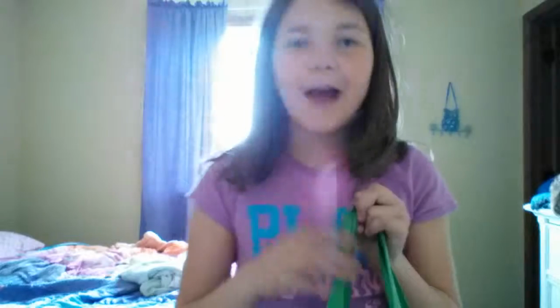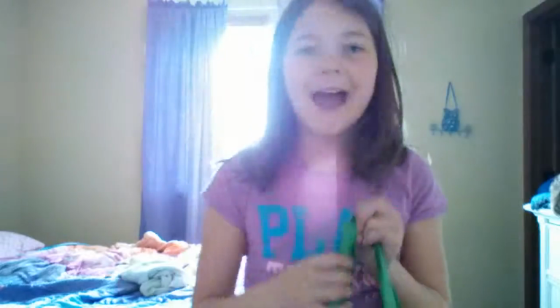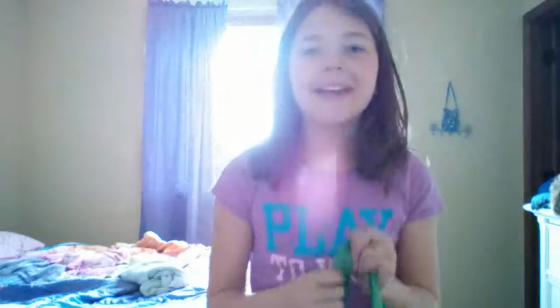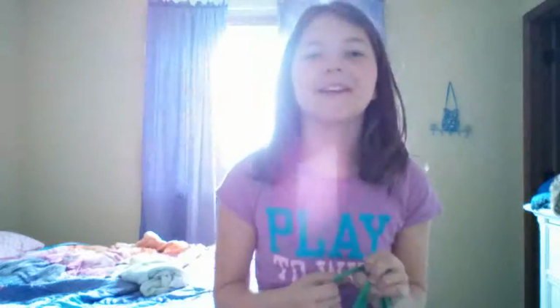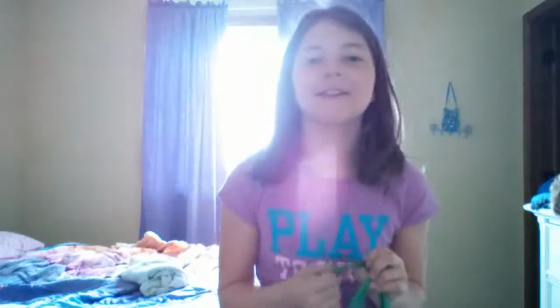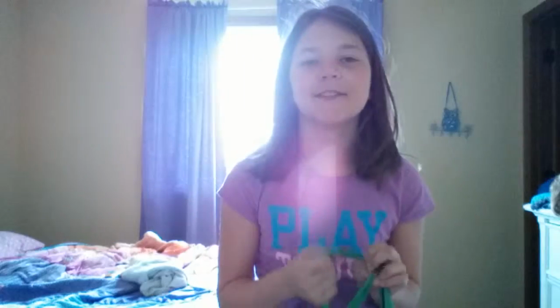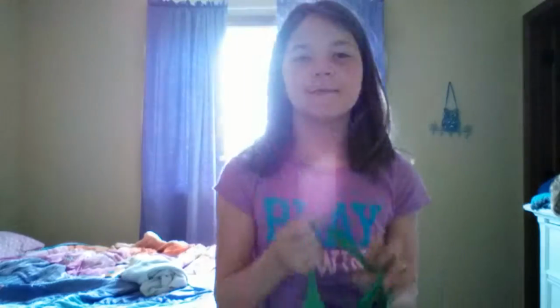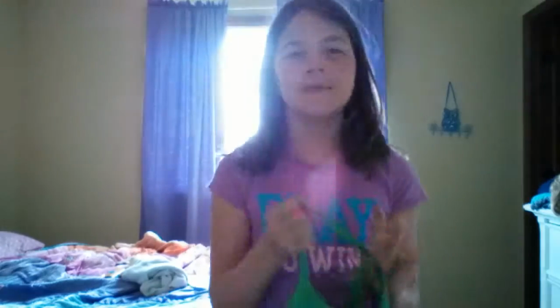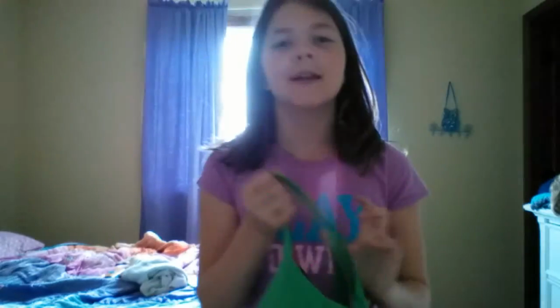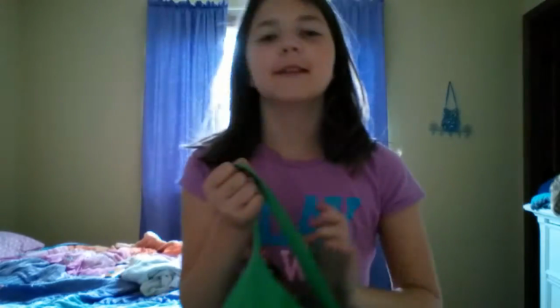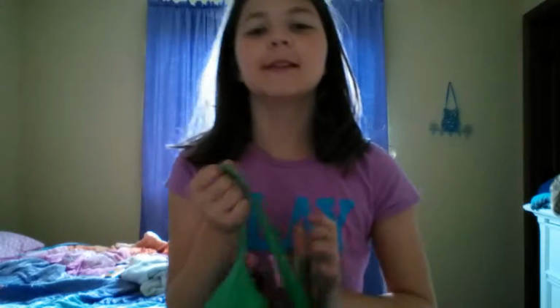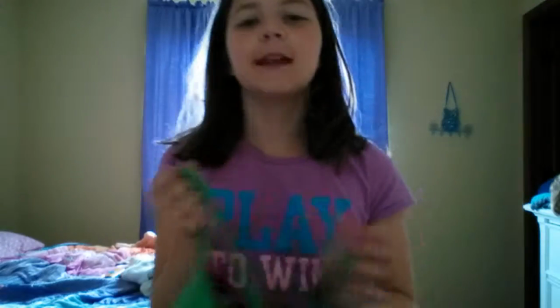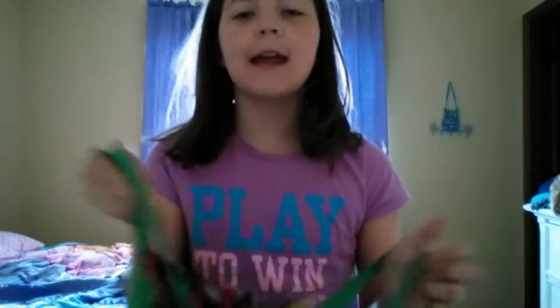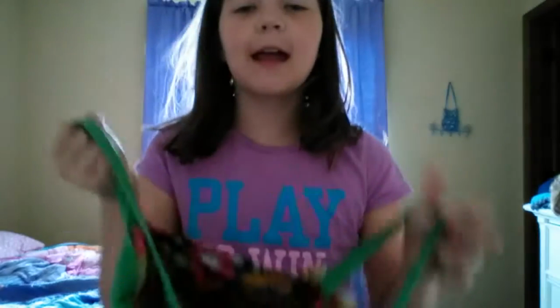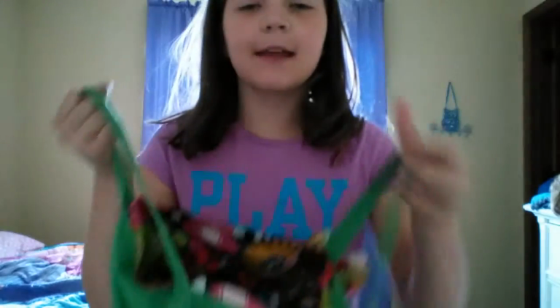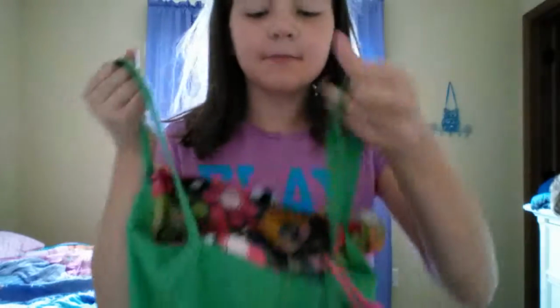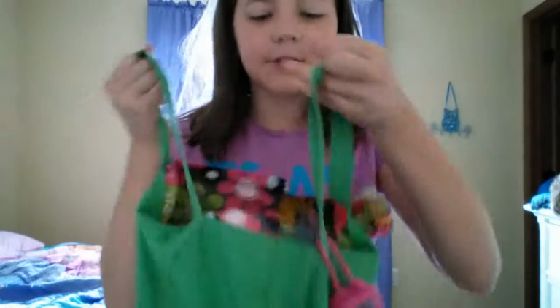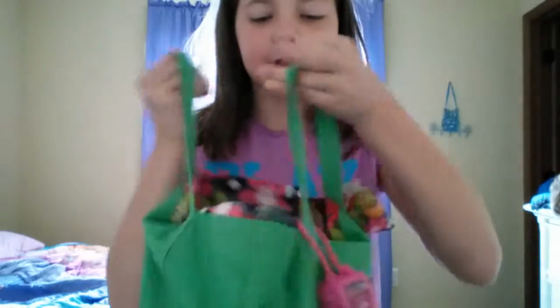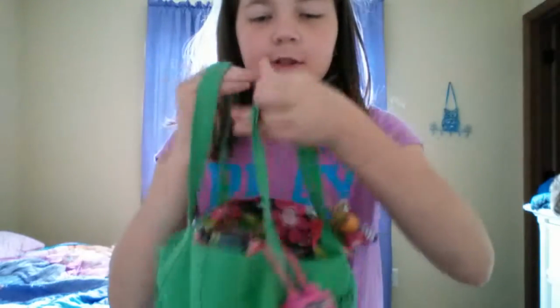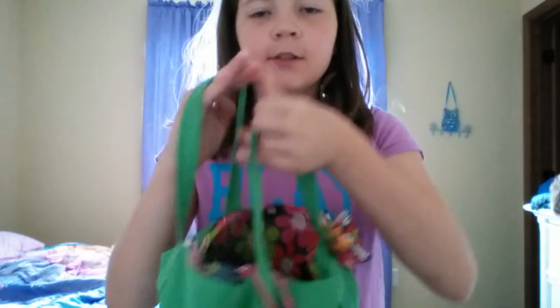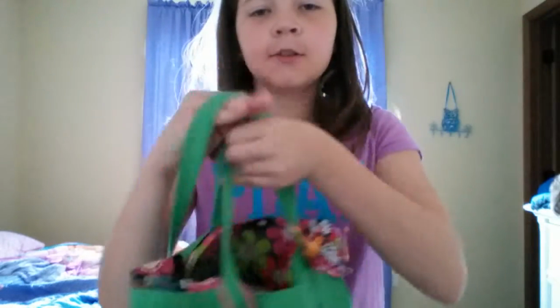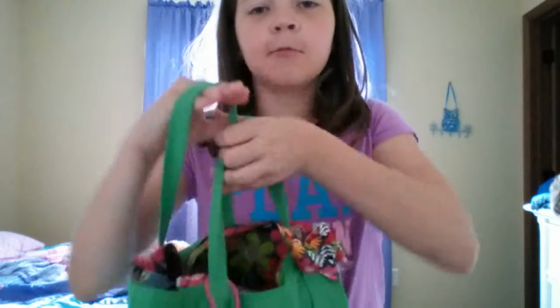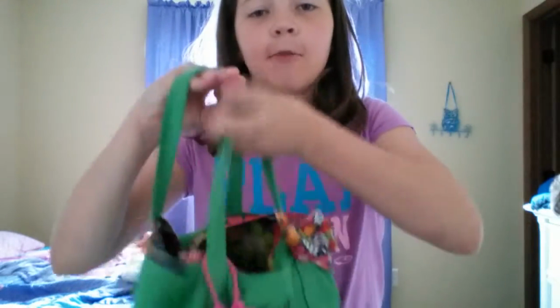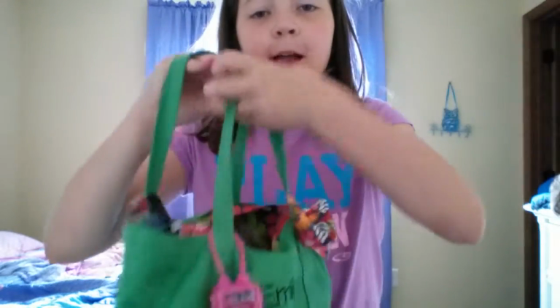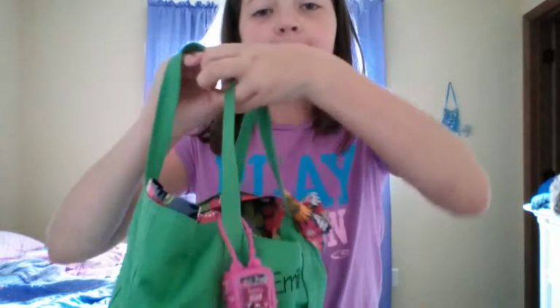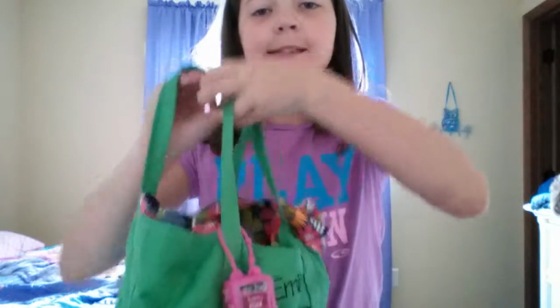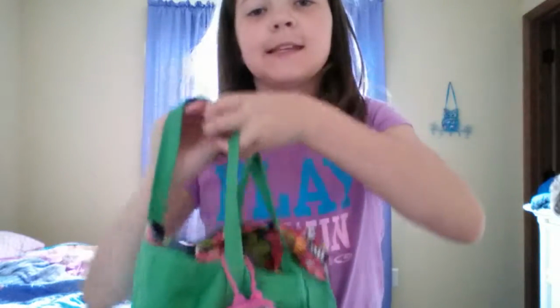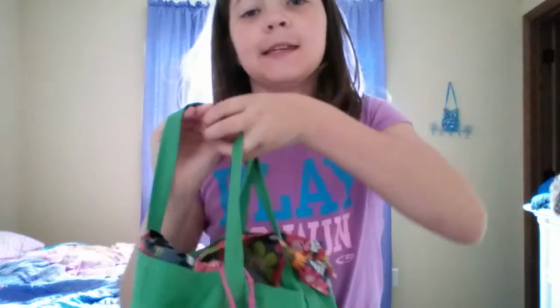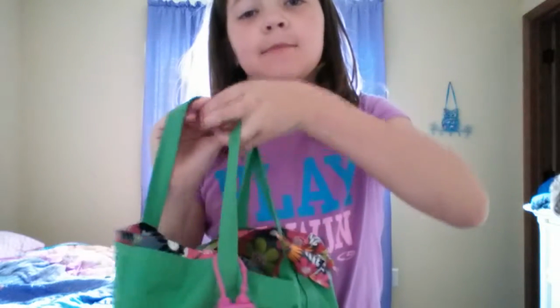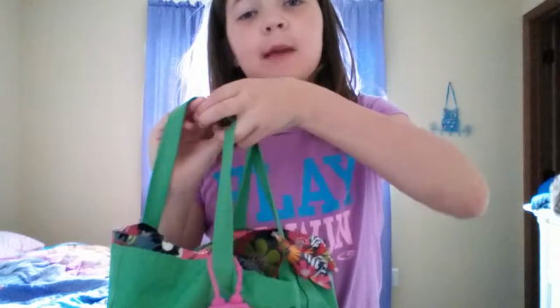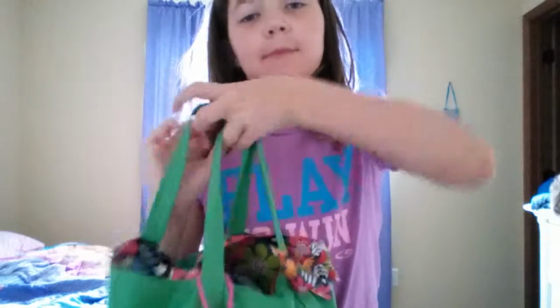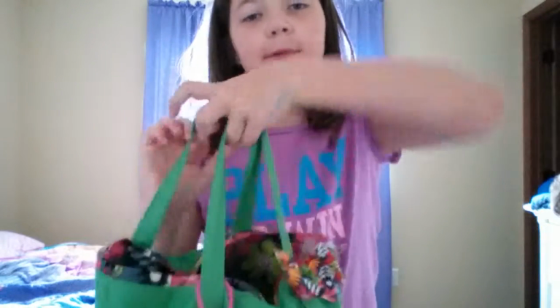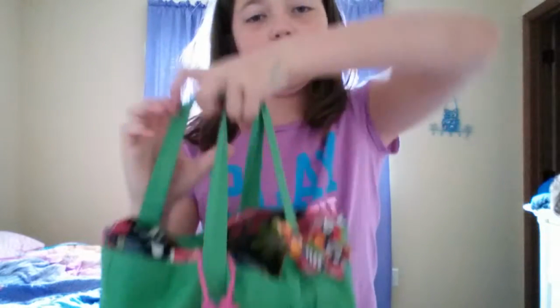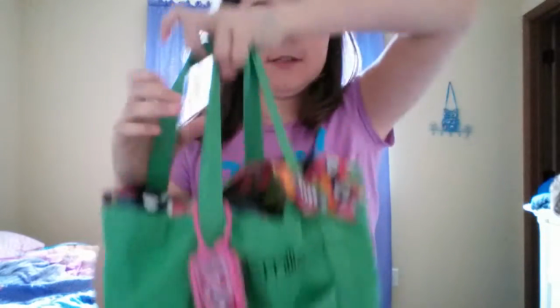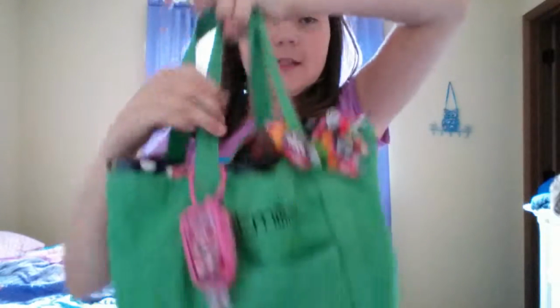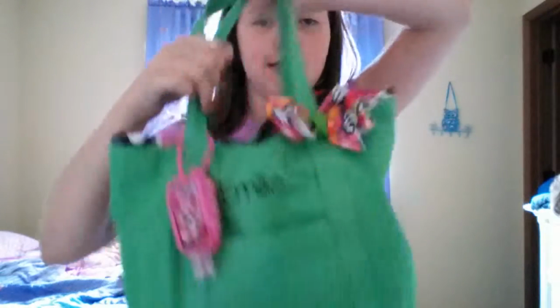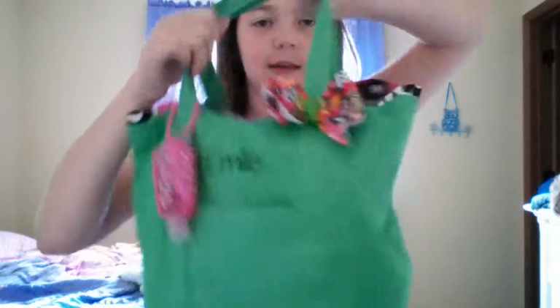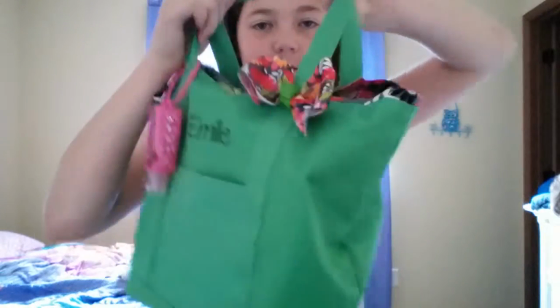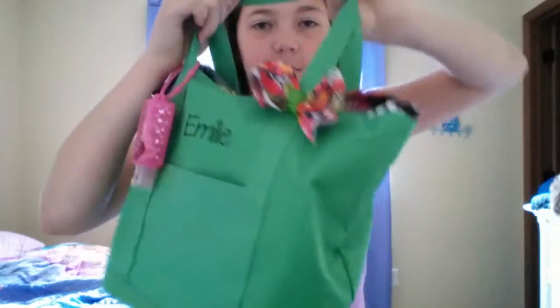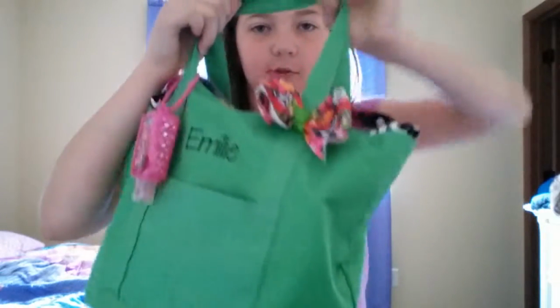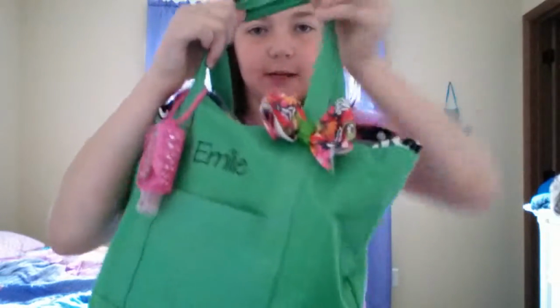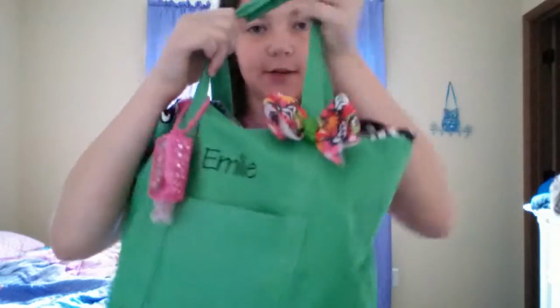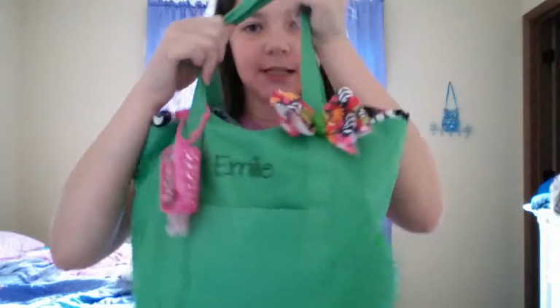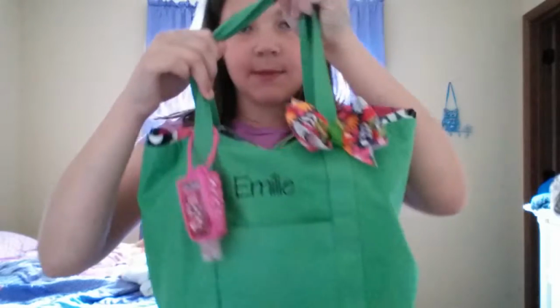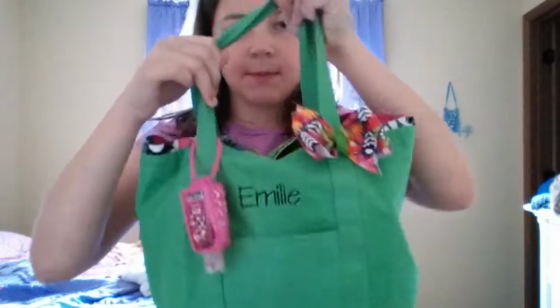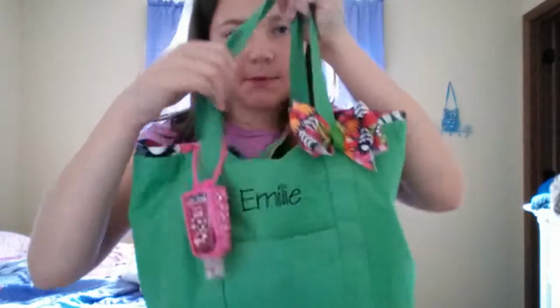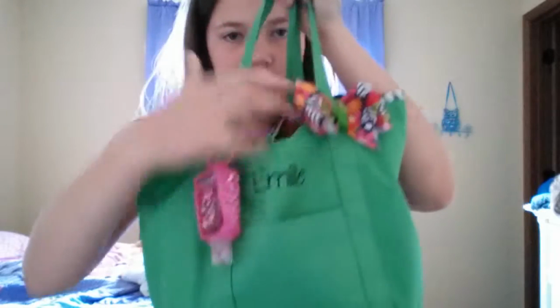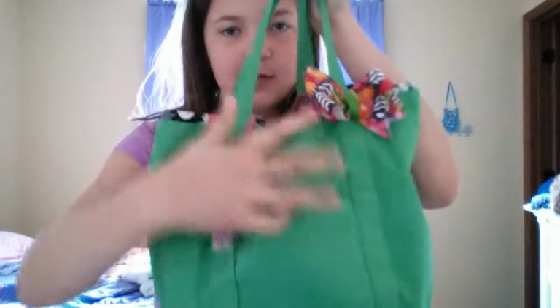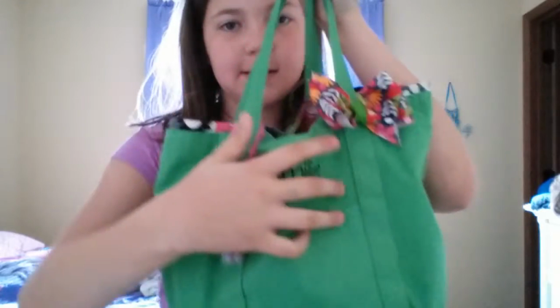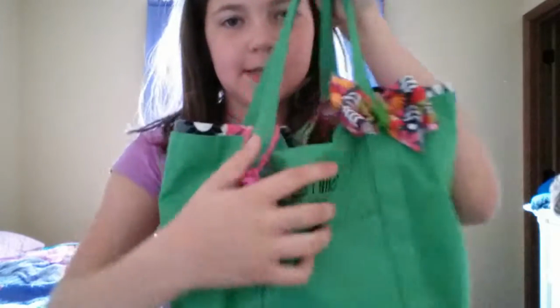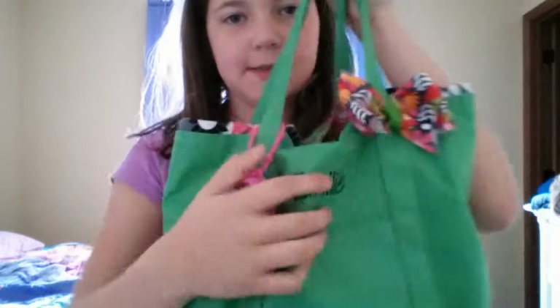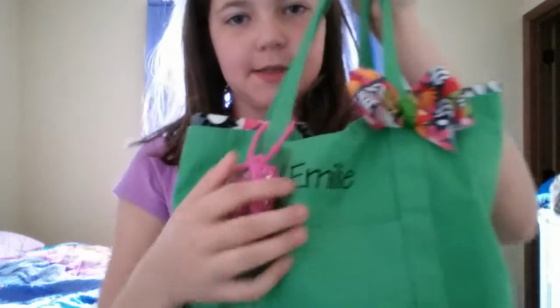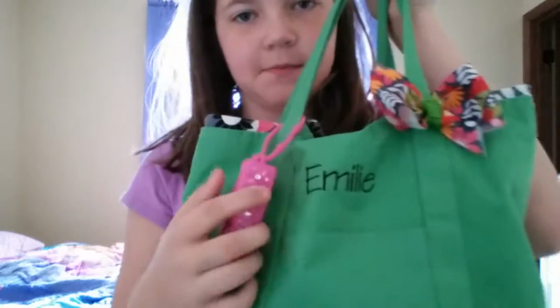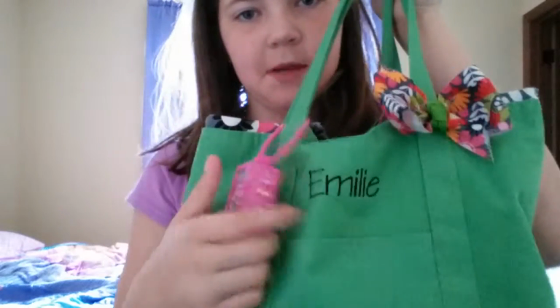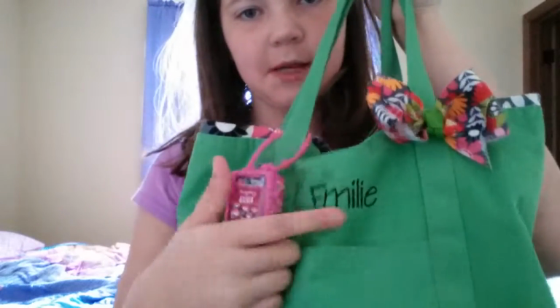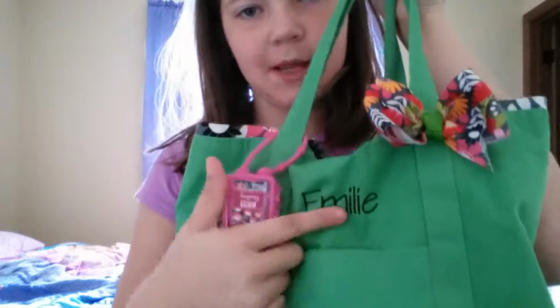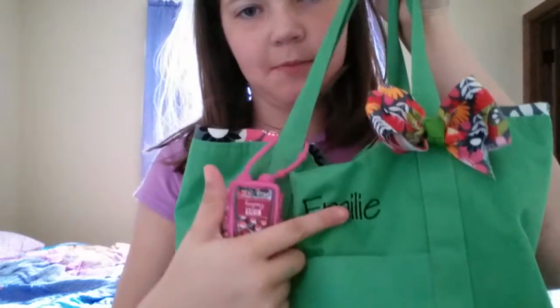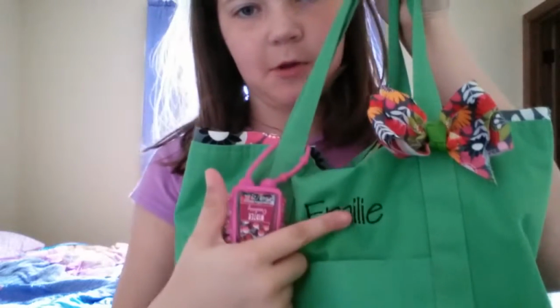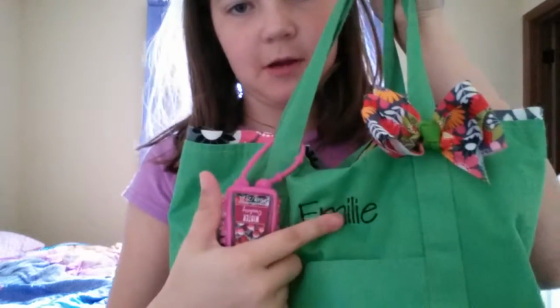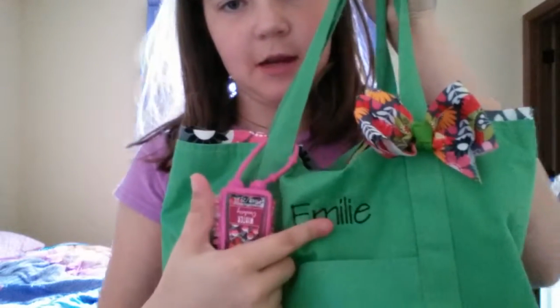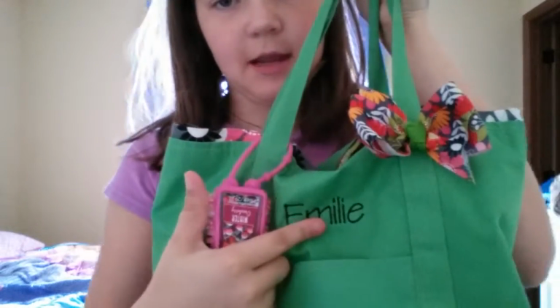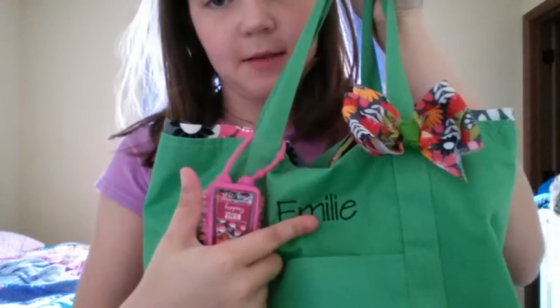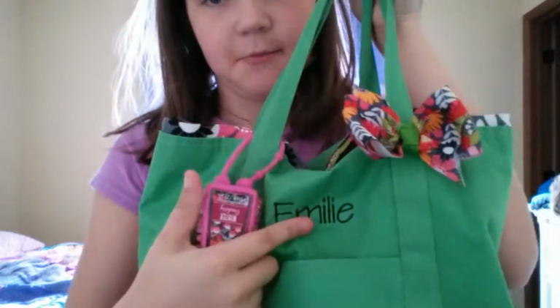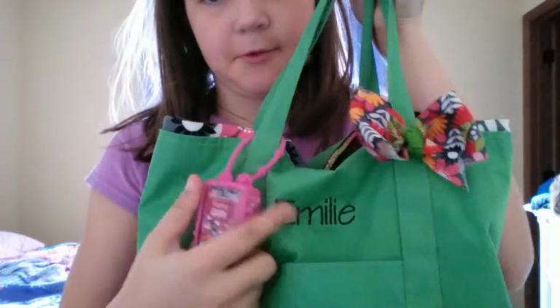Hi YouTube! Today I am showing you what is in my purse. So here's my purse. It says my name on it, Emily.